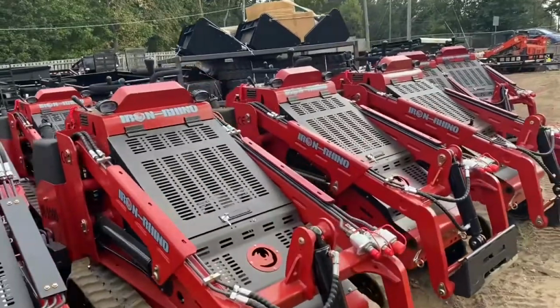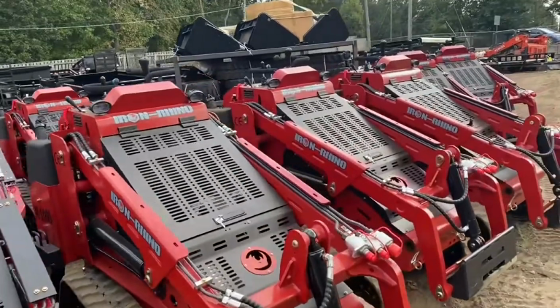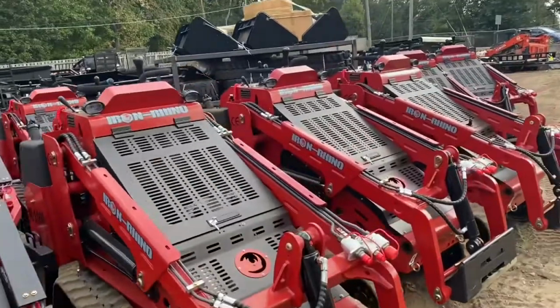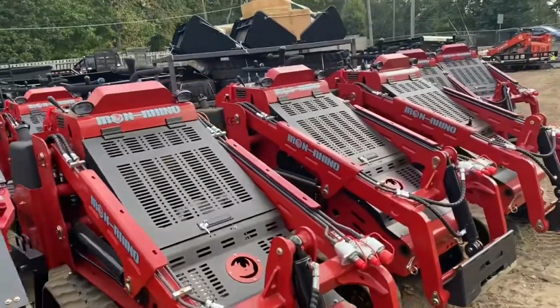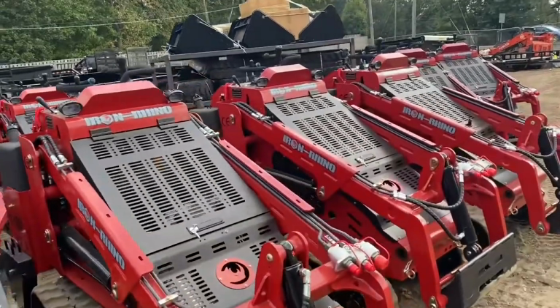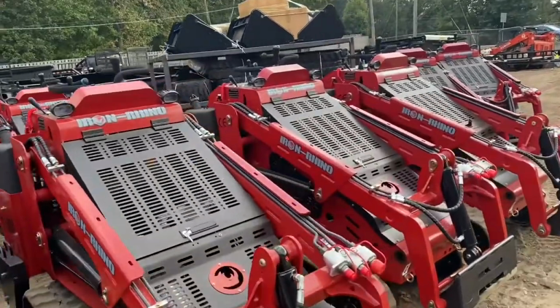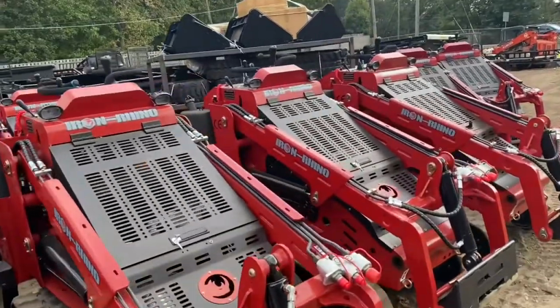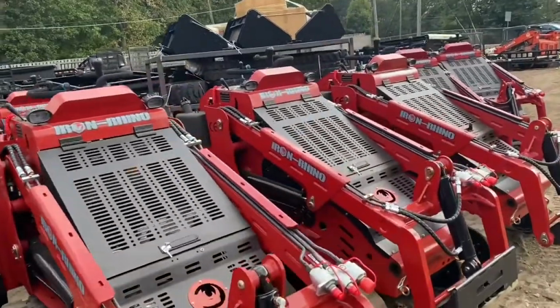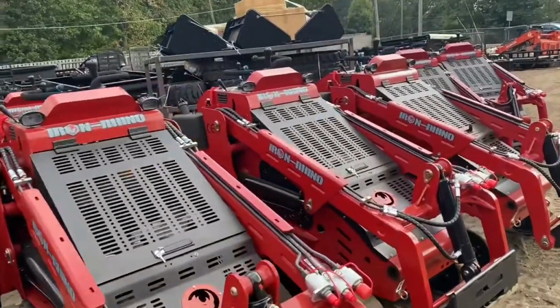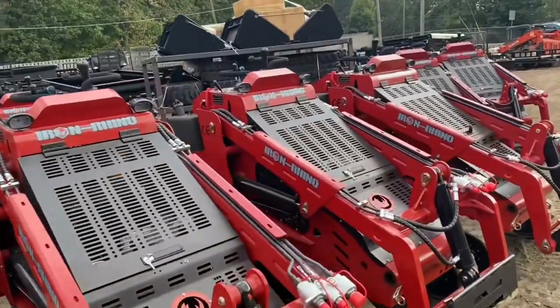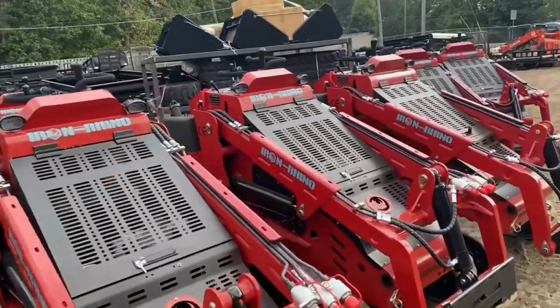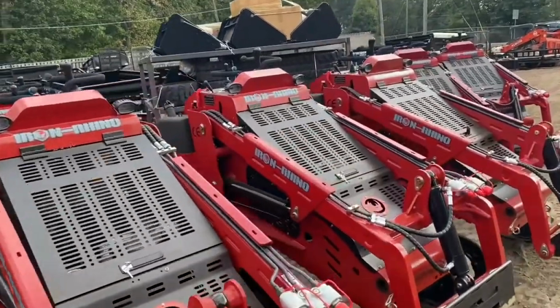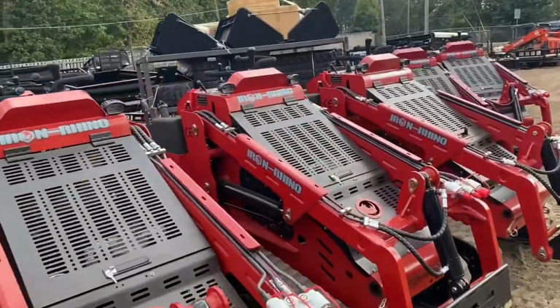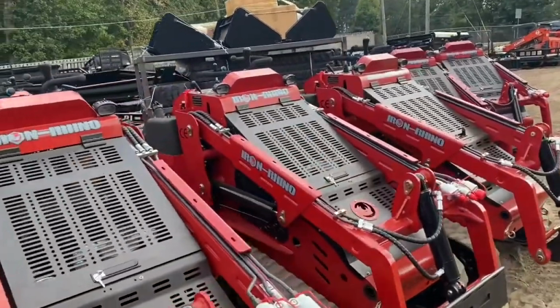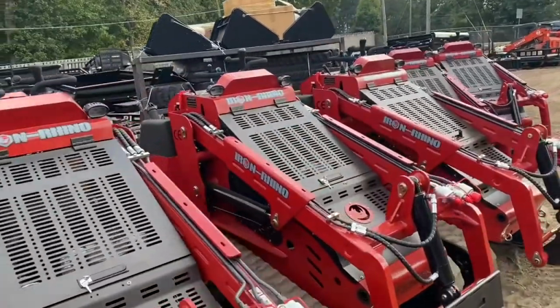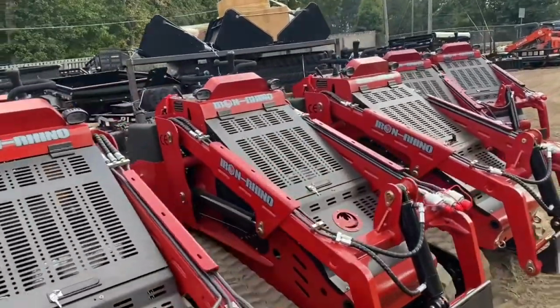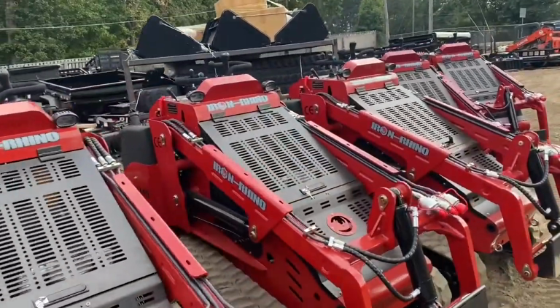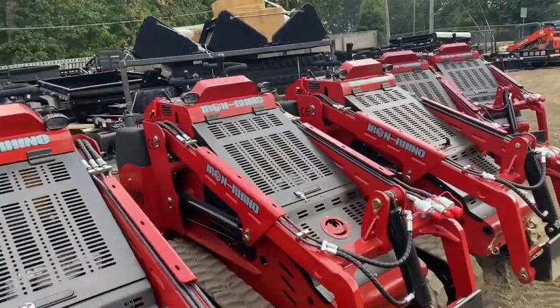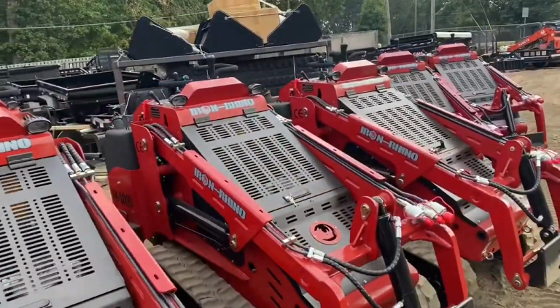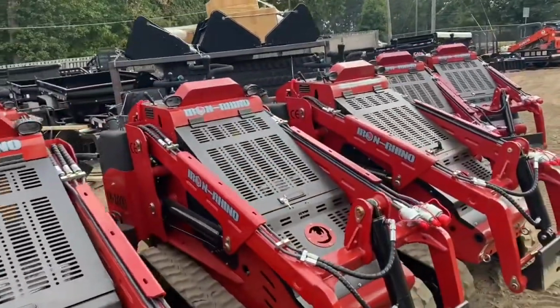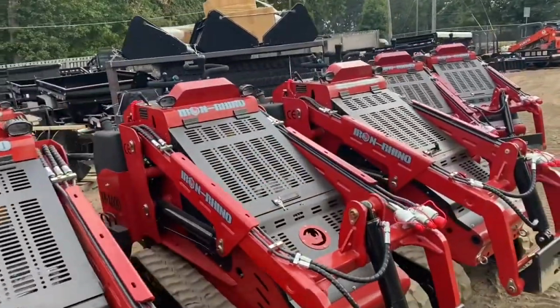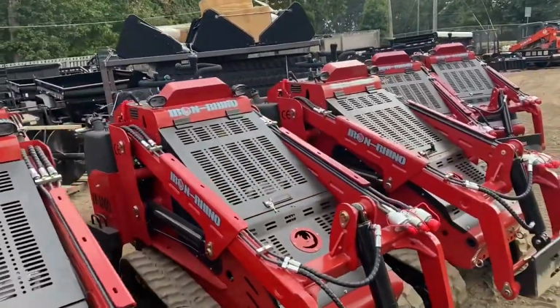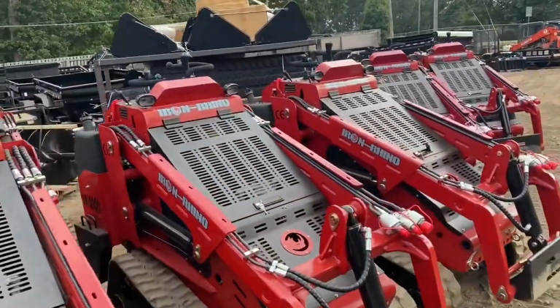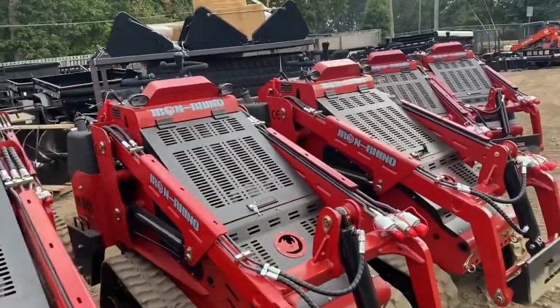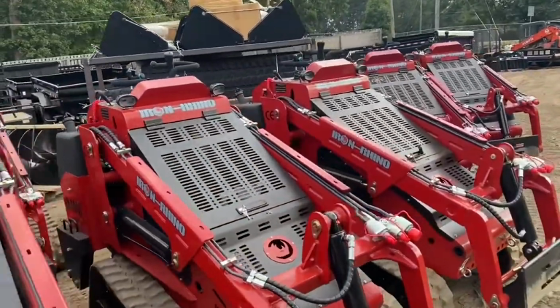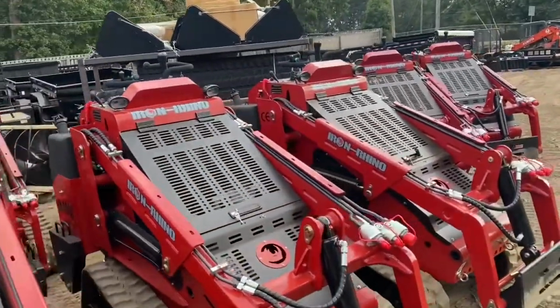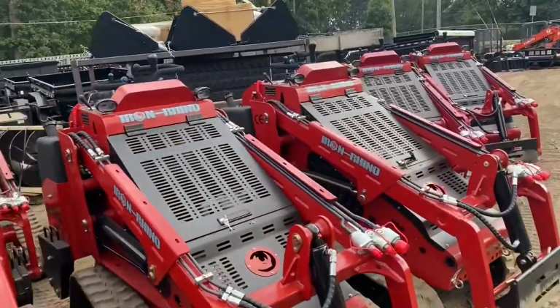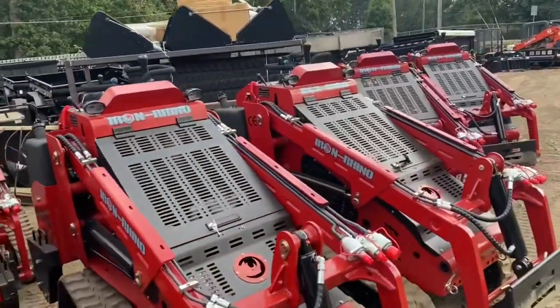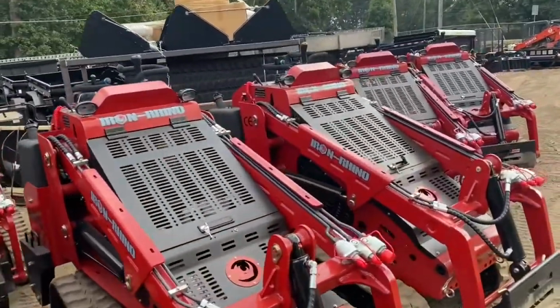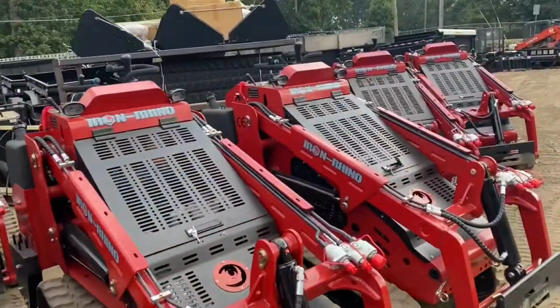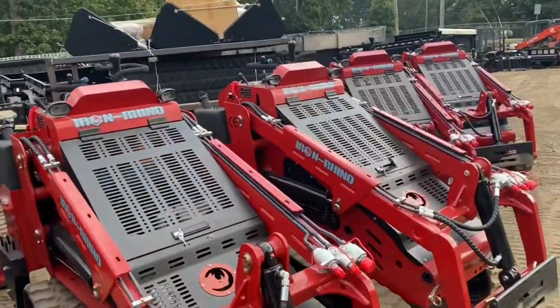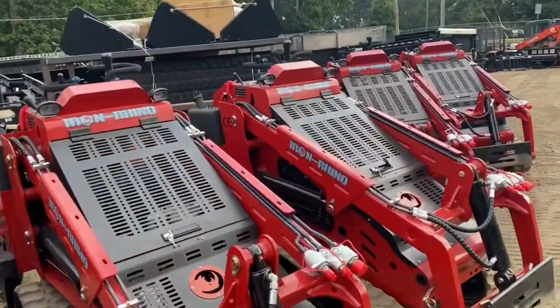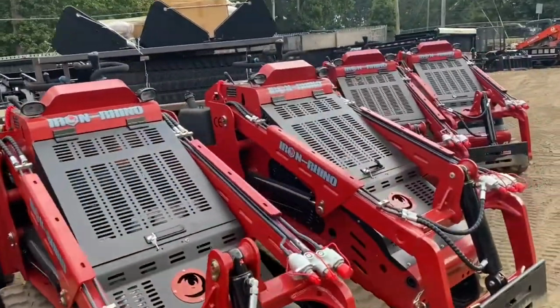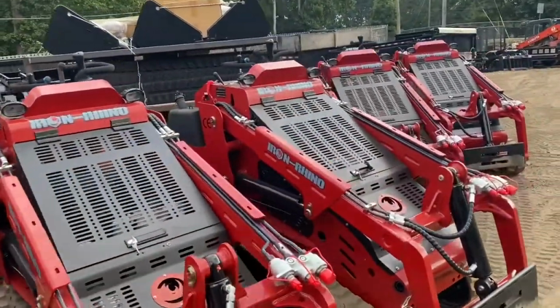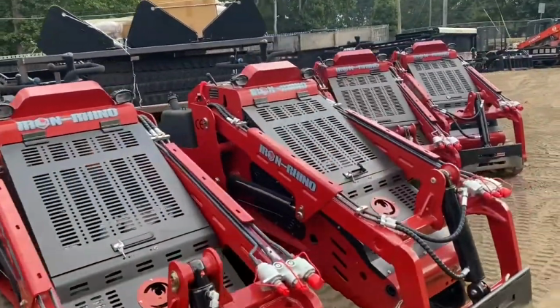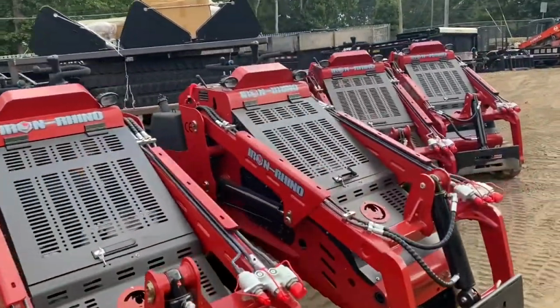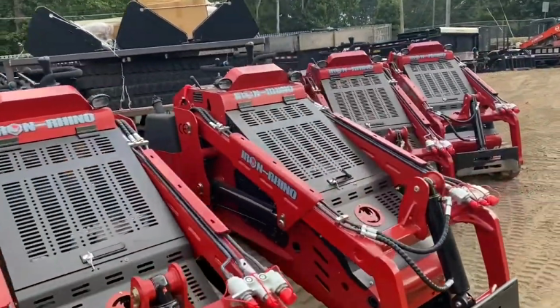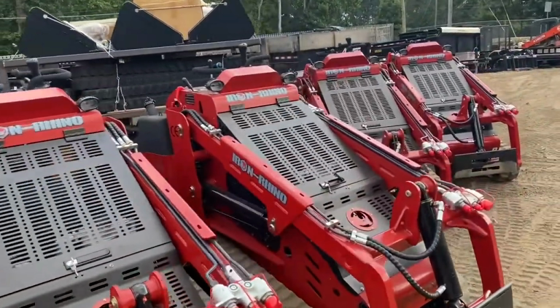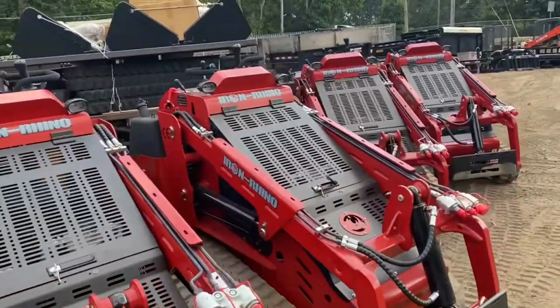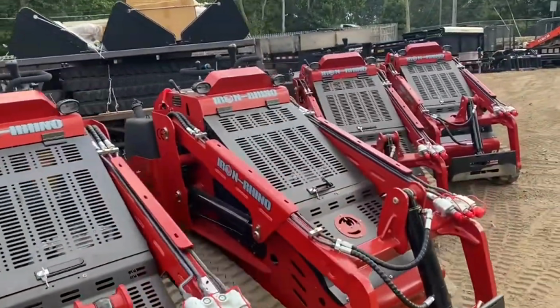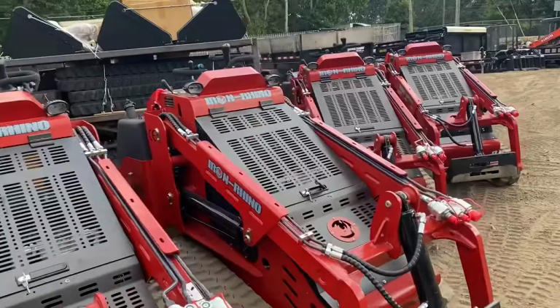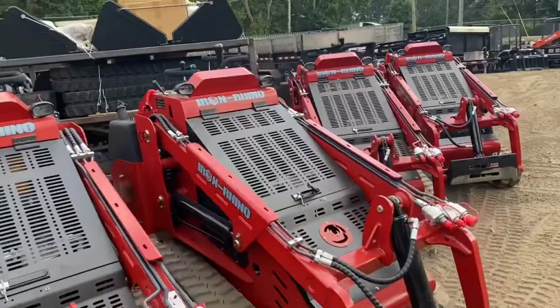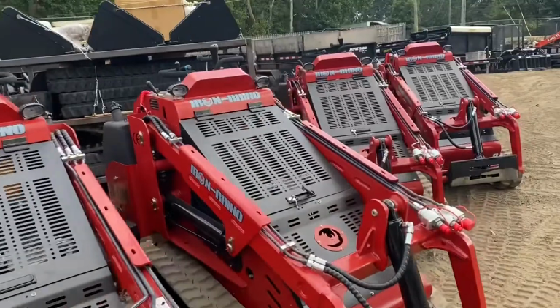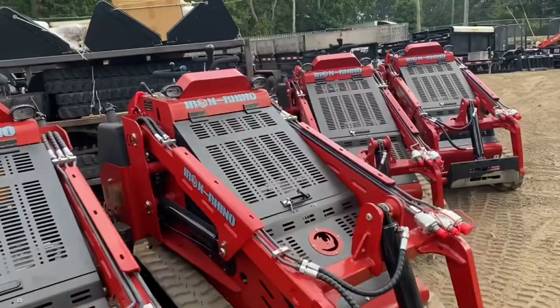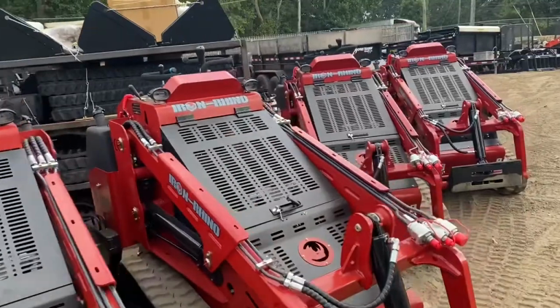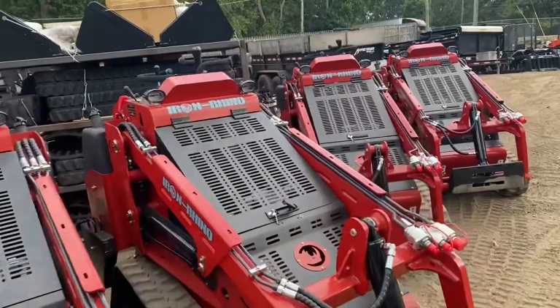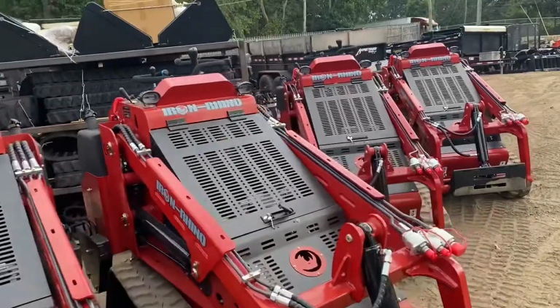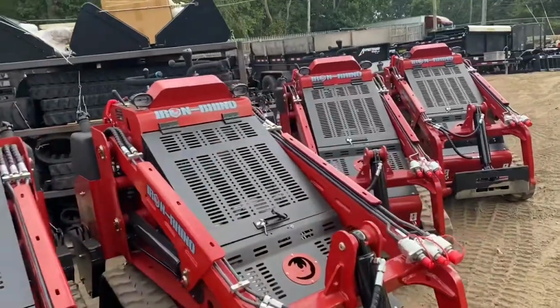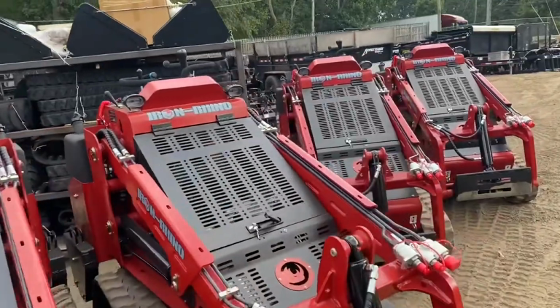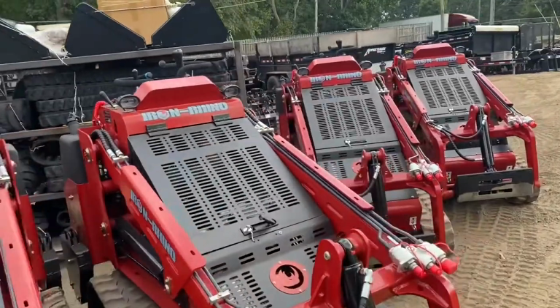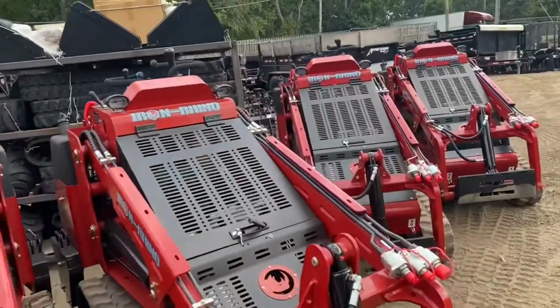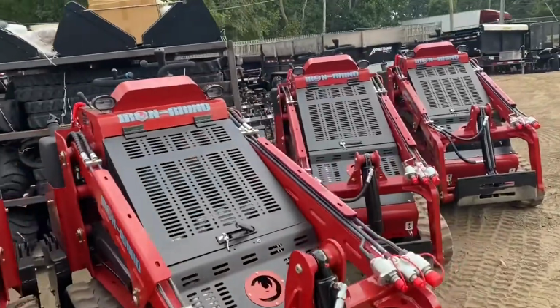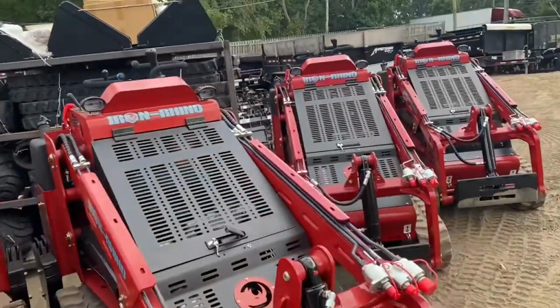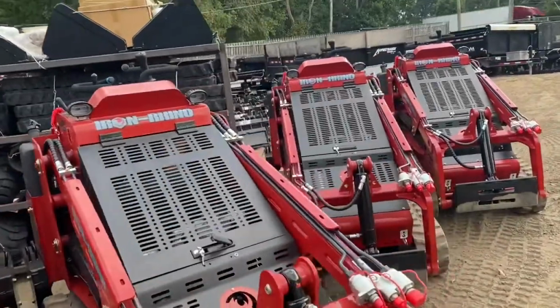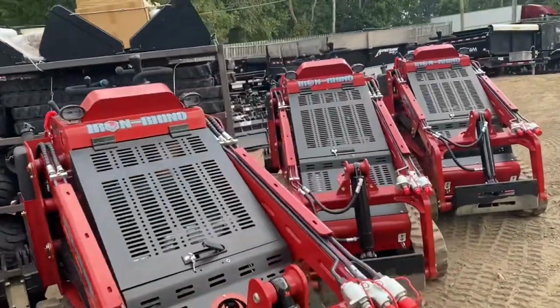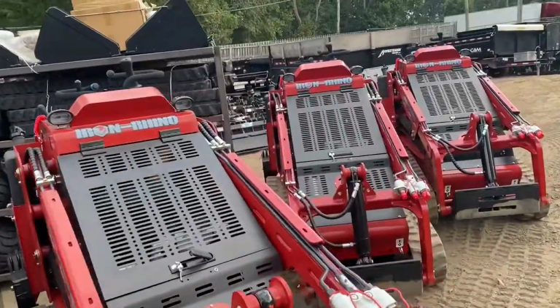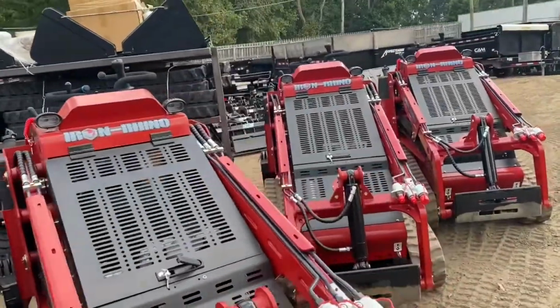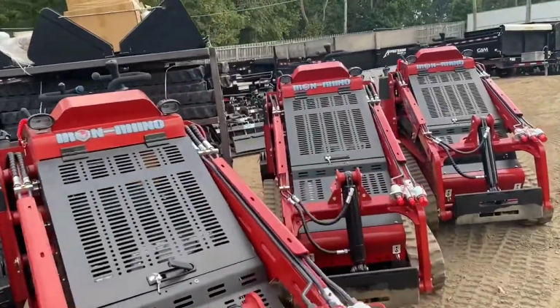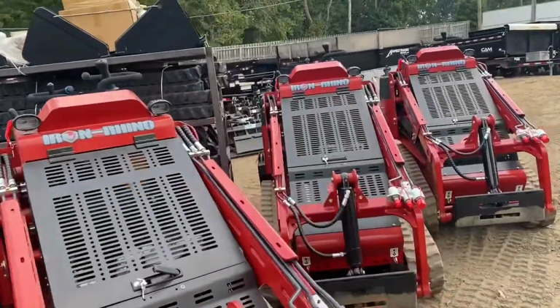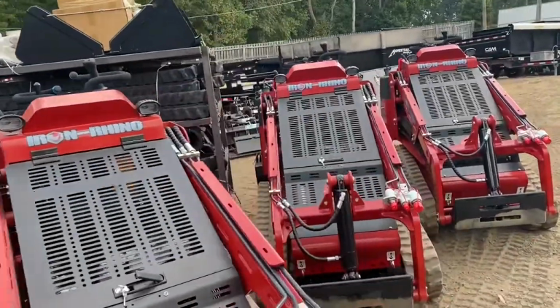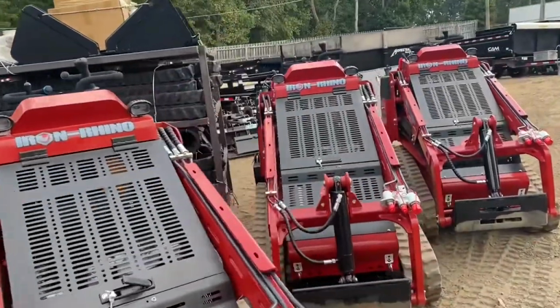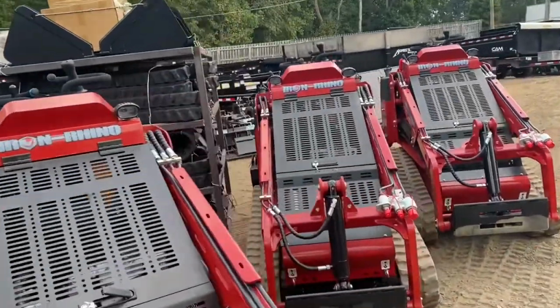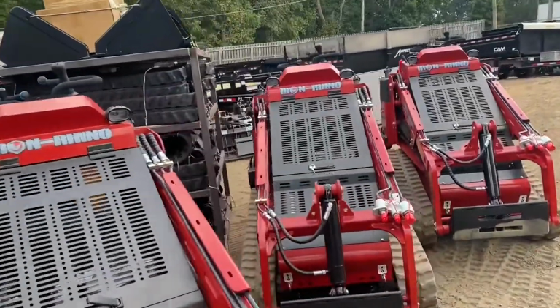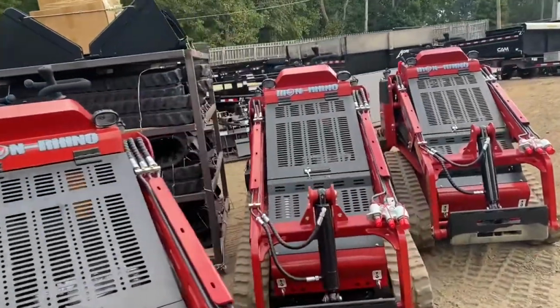We stock extra tracks, wheels, hydraulics, and more parts for our Iron Rhino units to help provide our customers with as little downtime as possible.